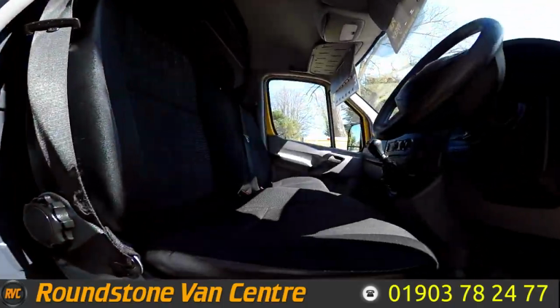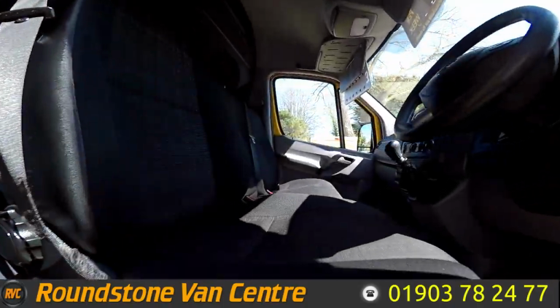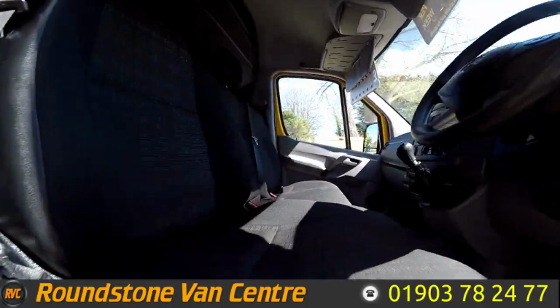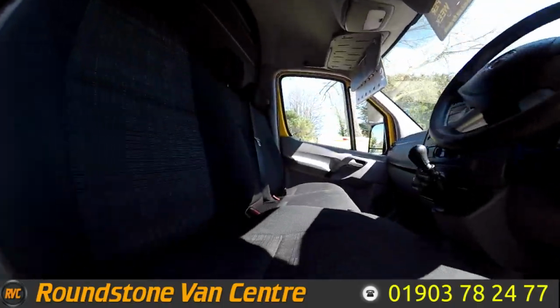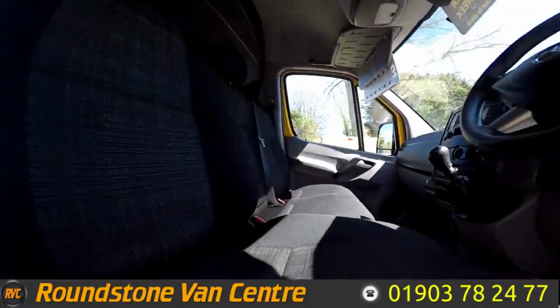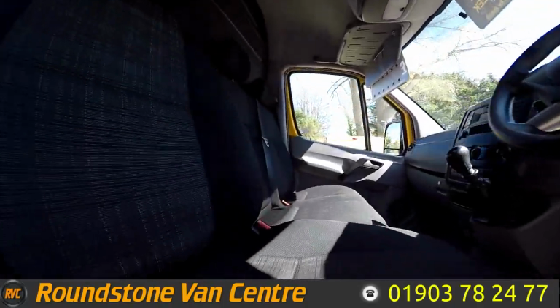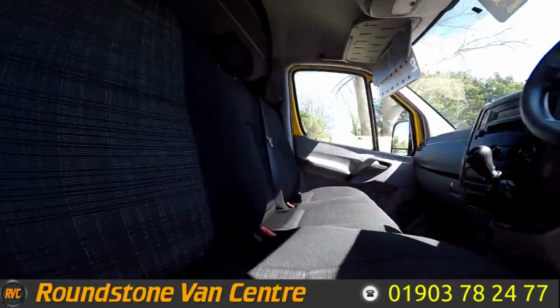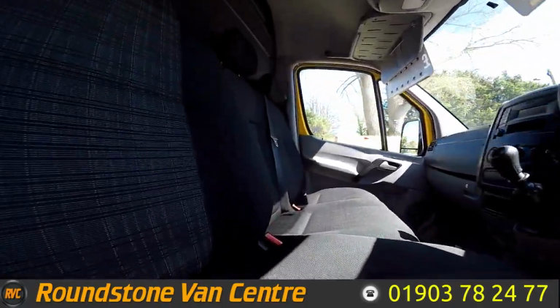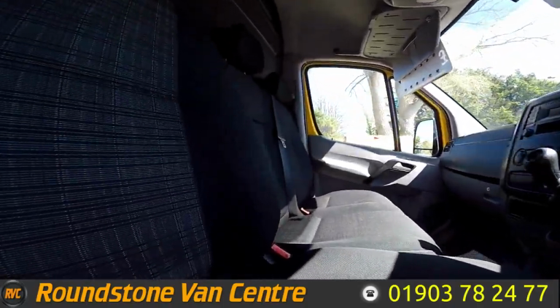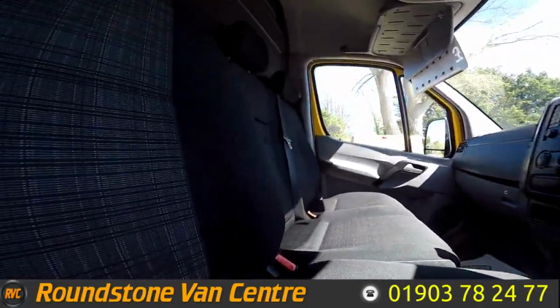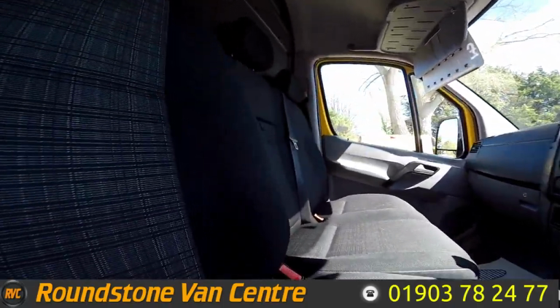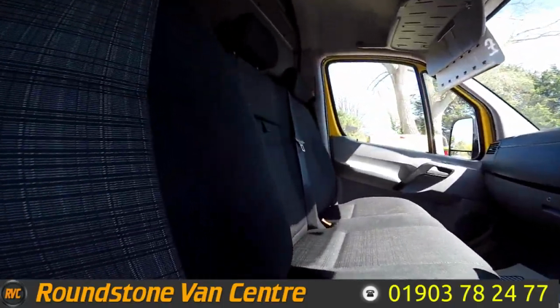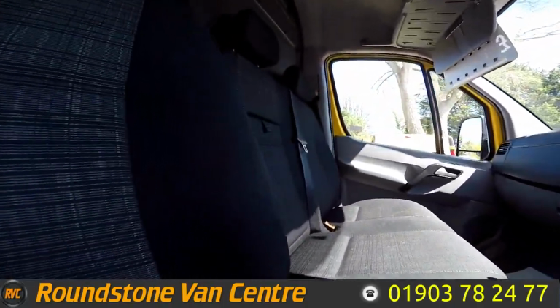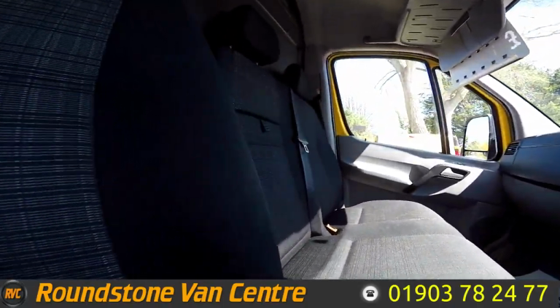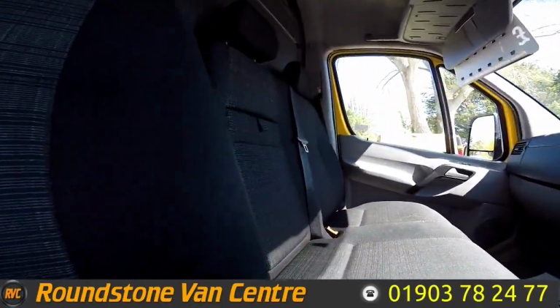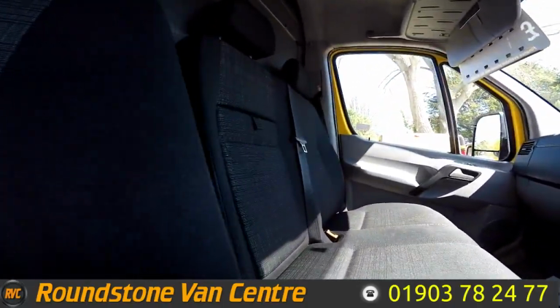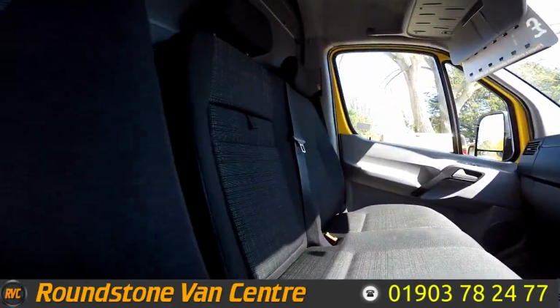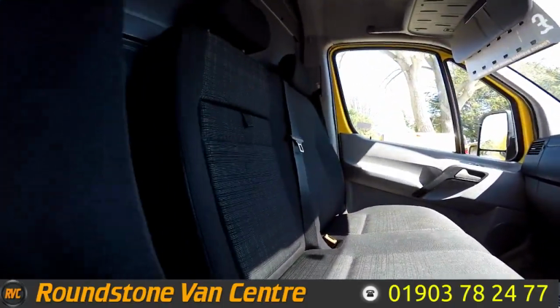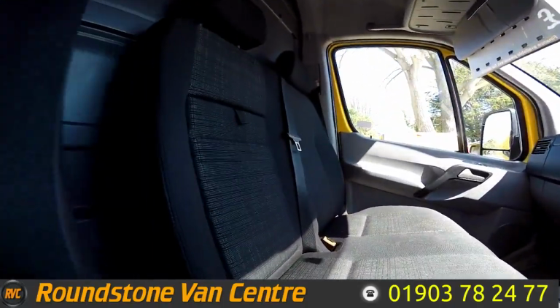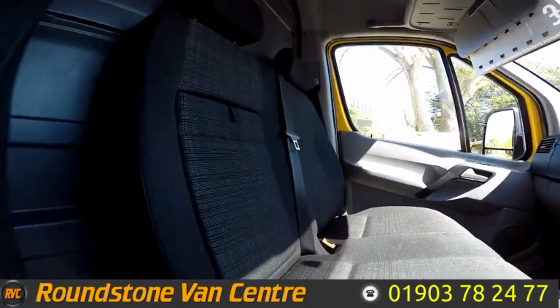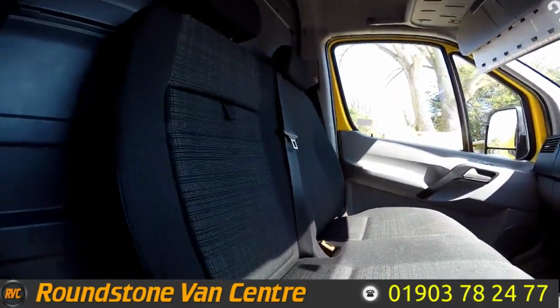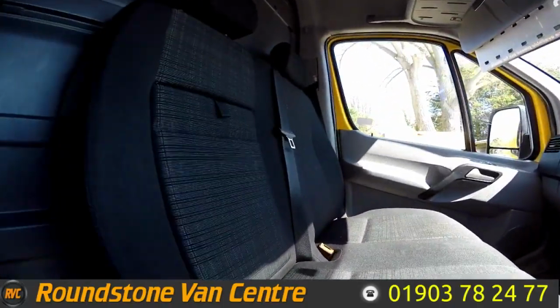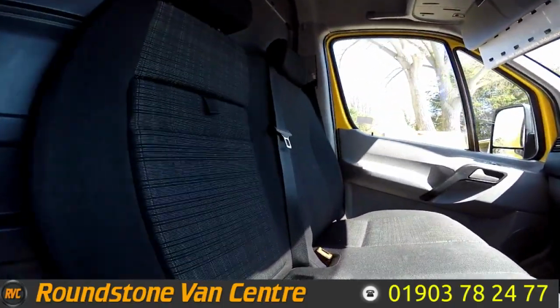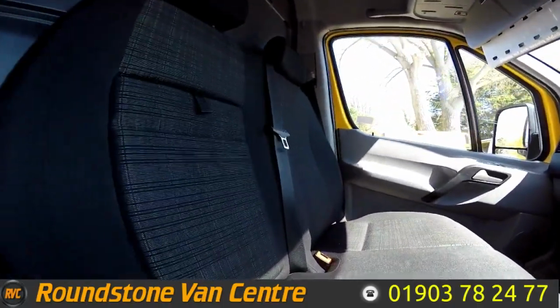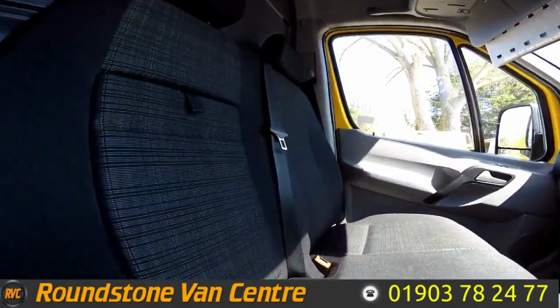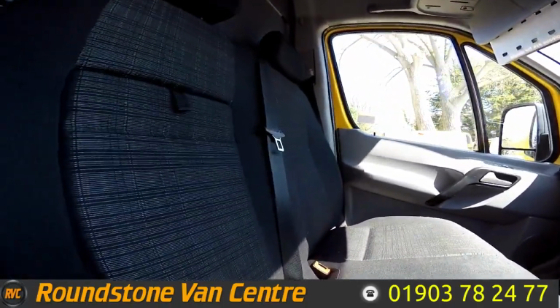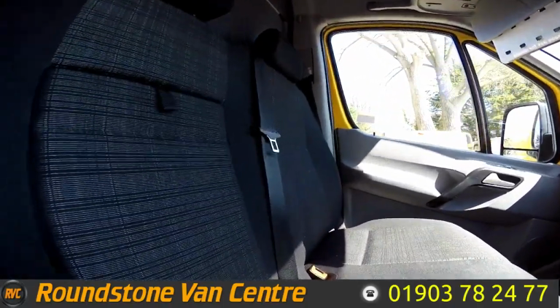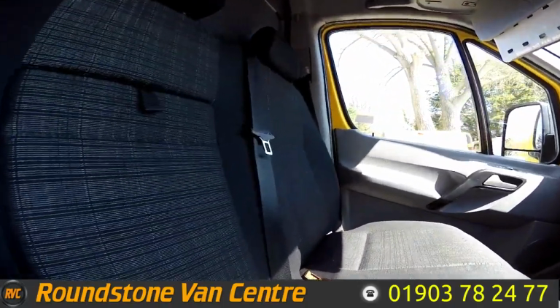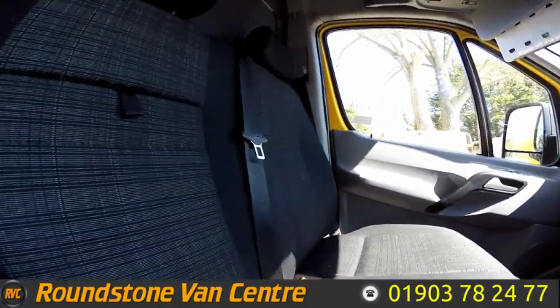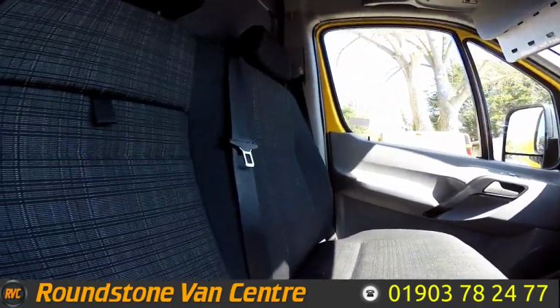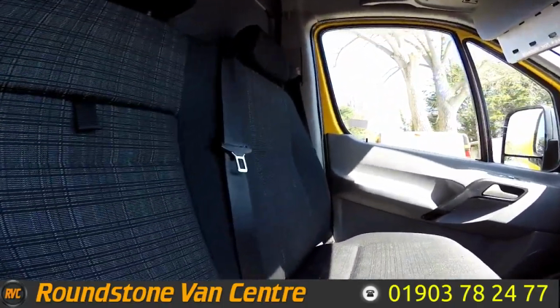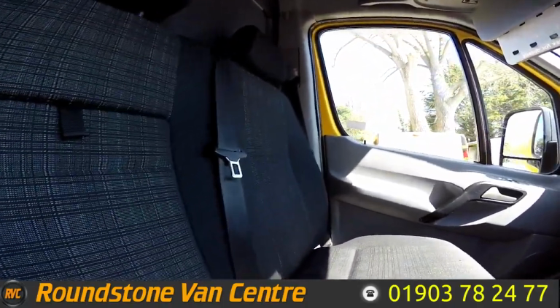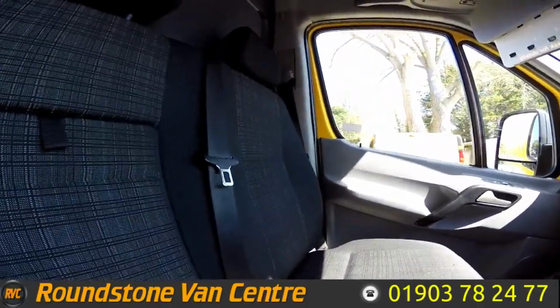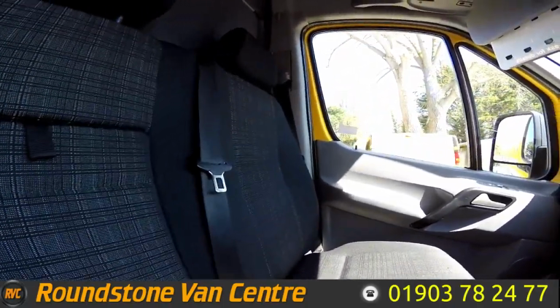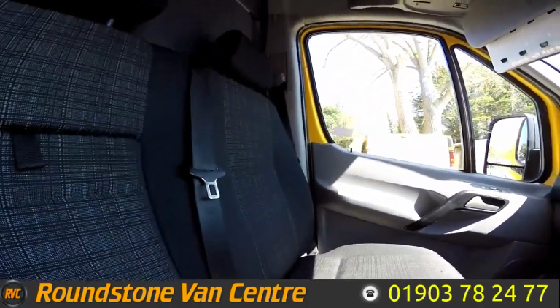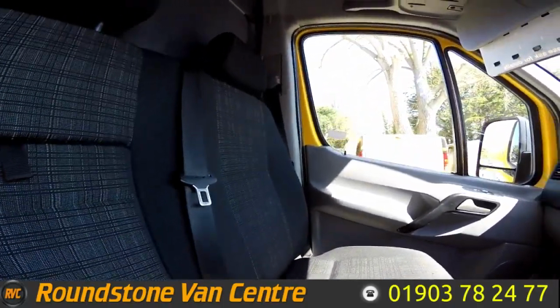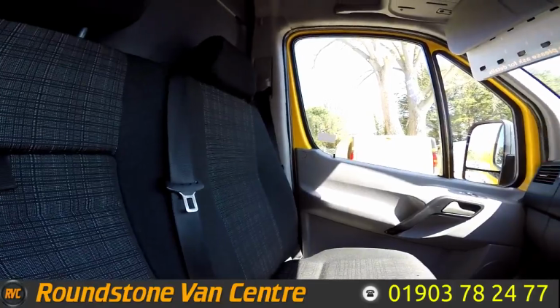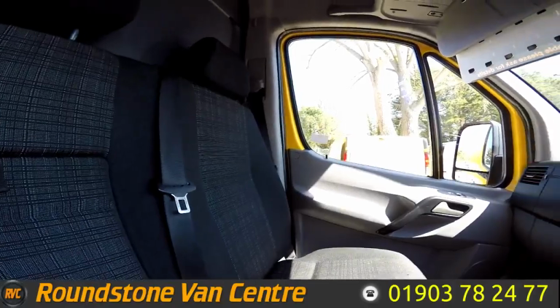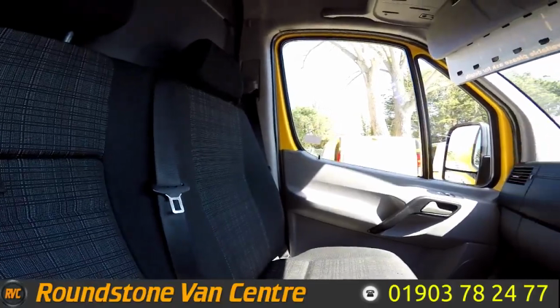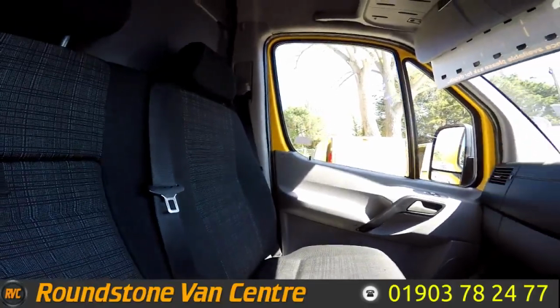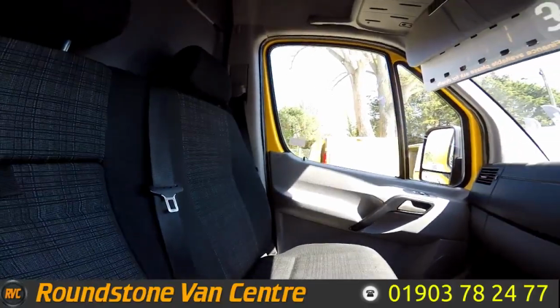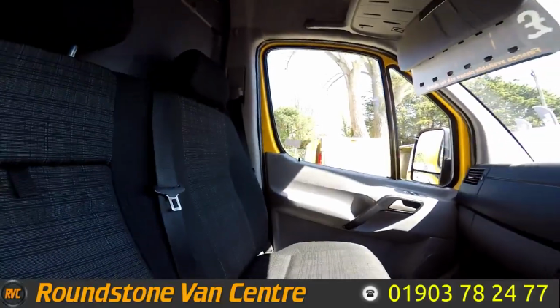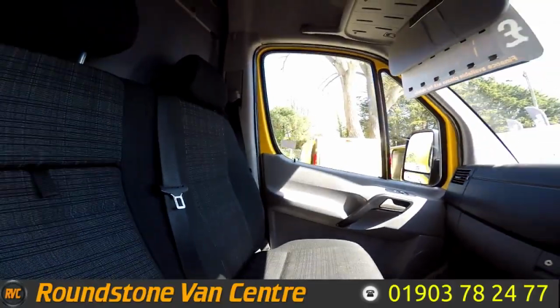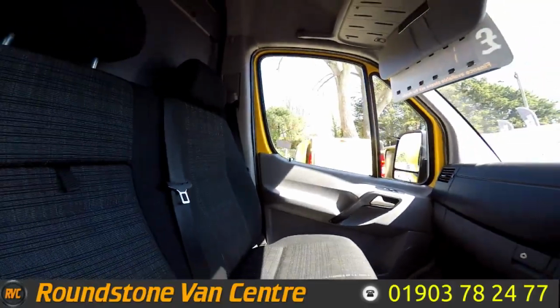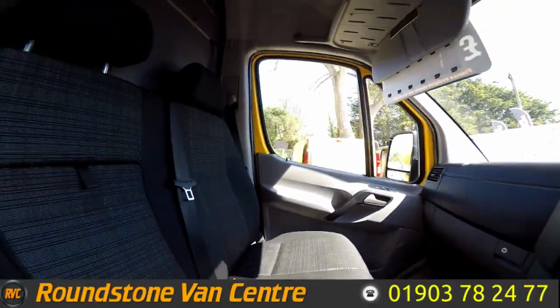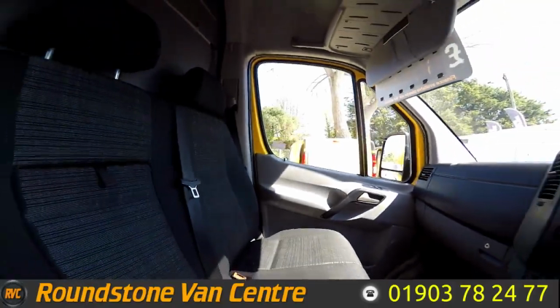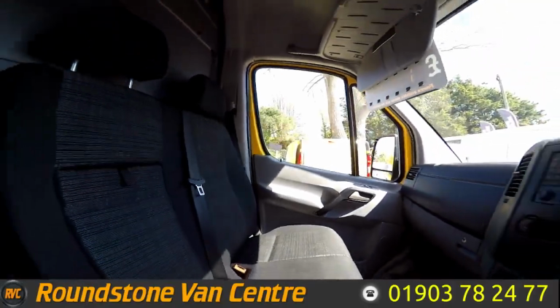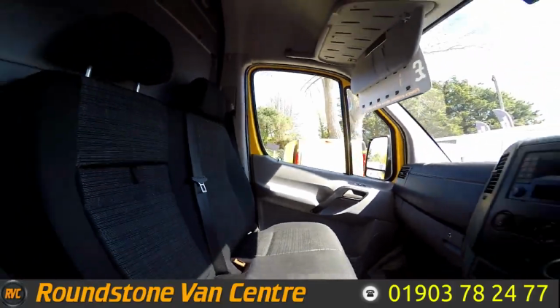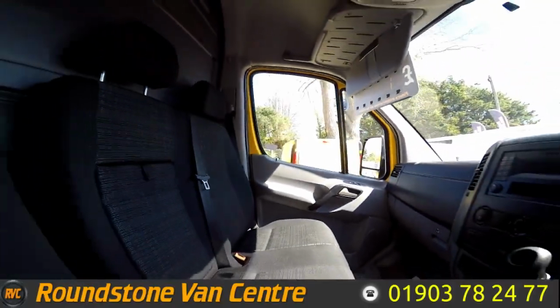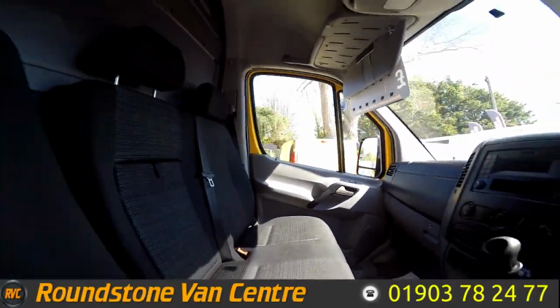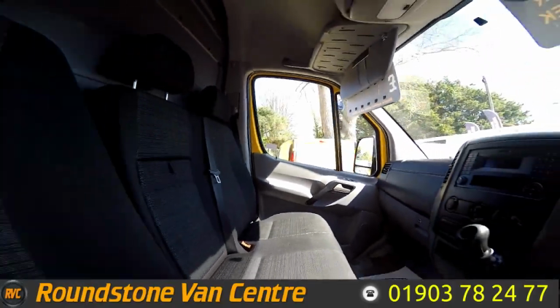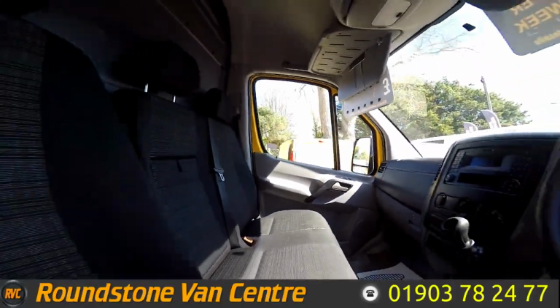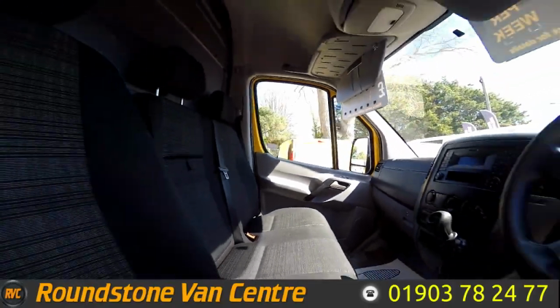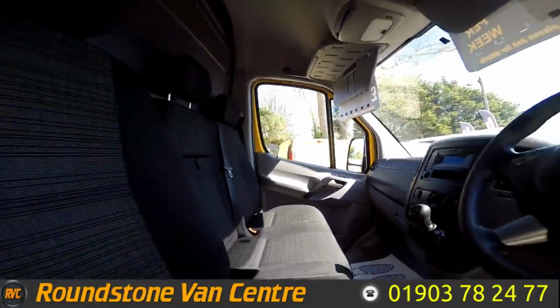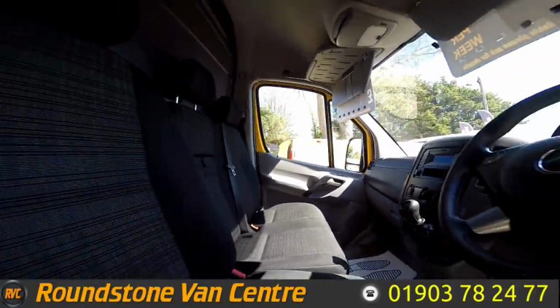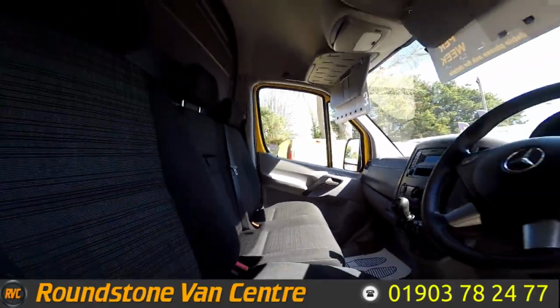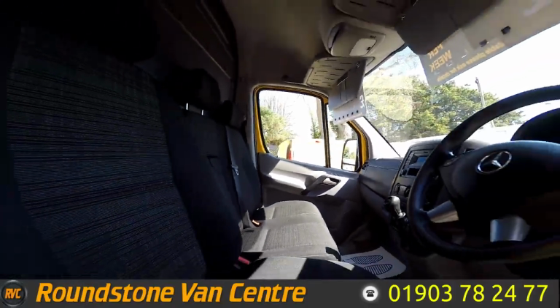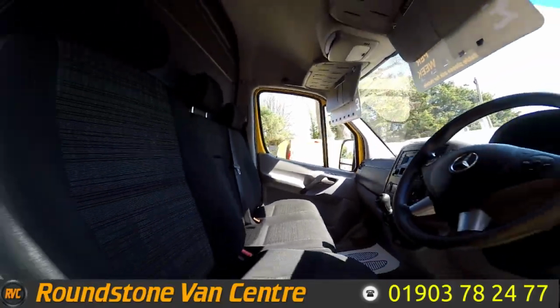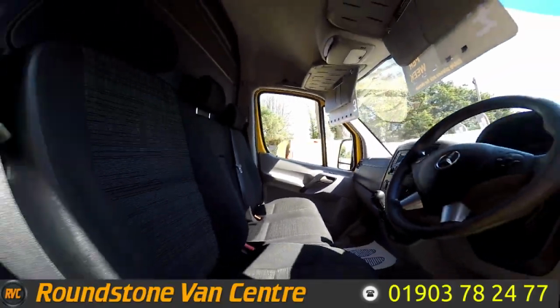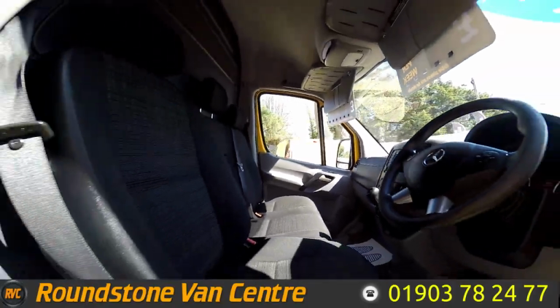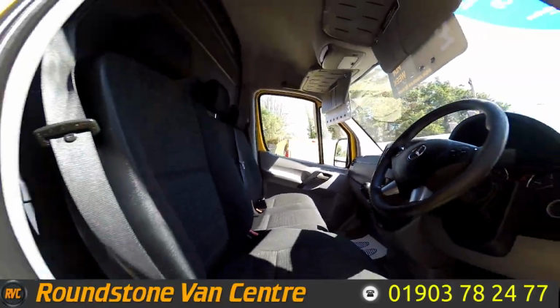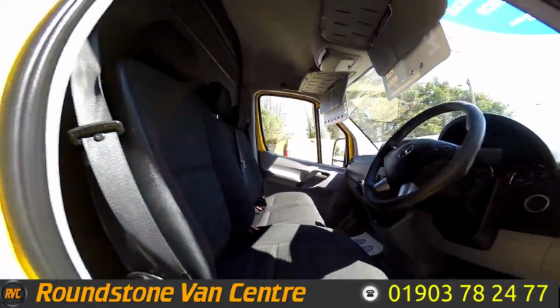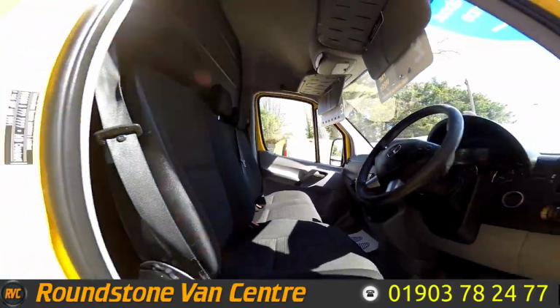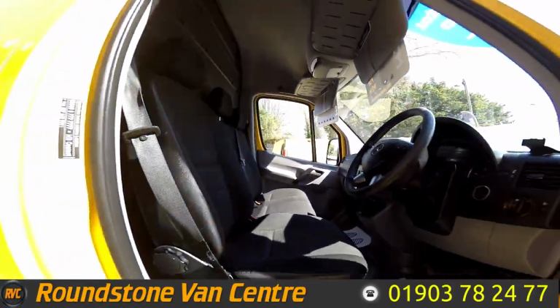As I've shown you the front cab area, you can see it has been kept clean and tidy by the previous owner and there's no signs of any rips or tears in the seats.